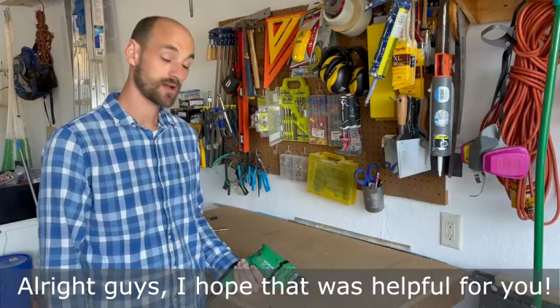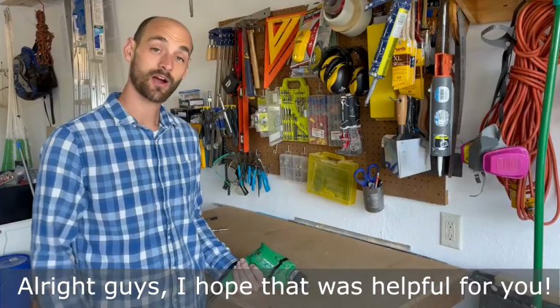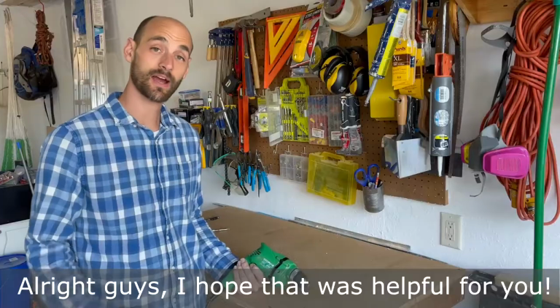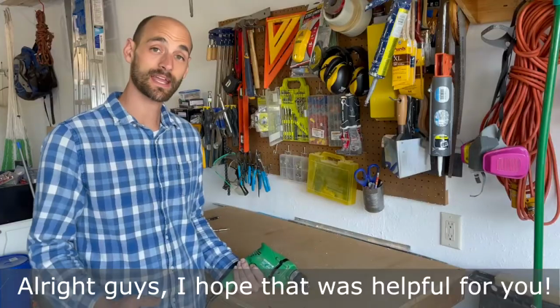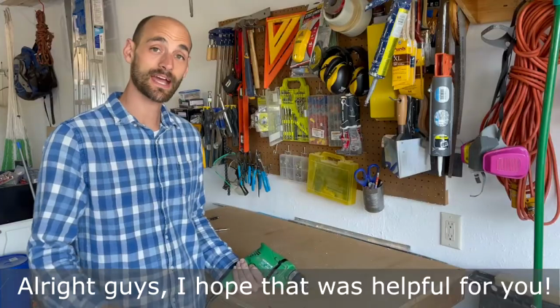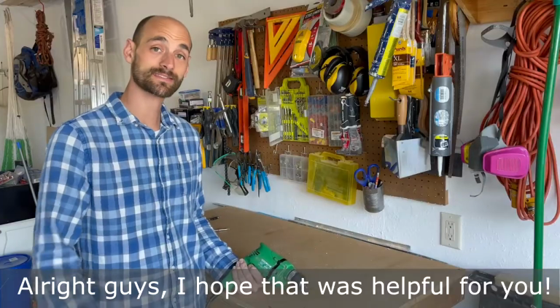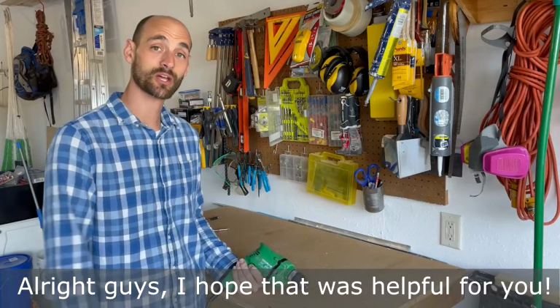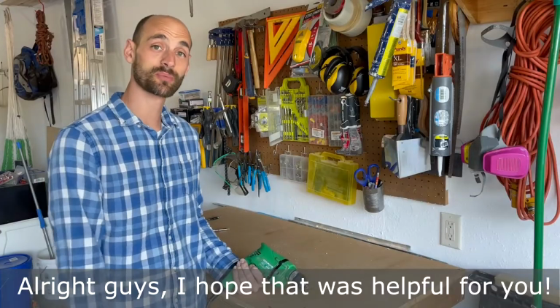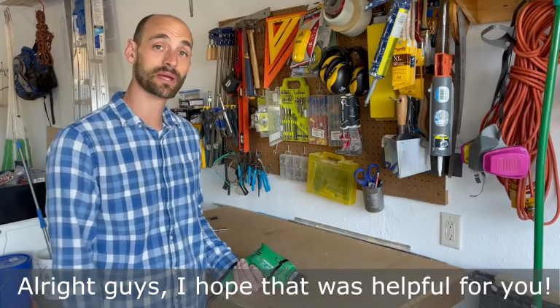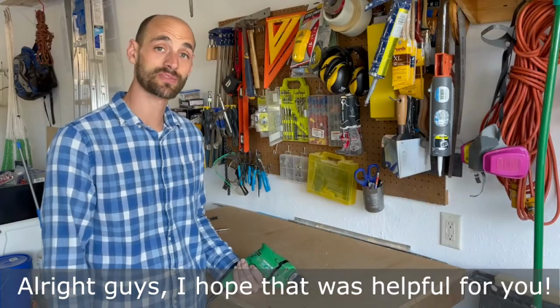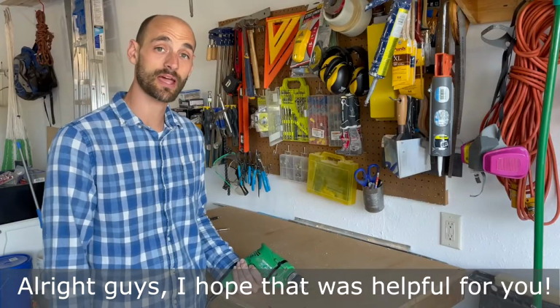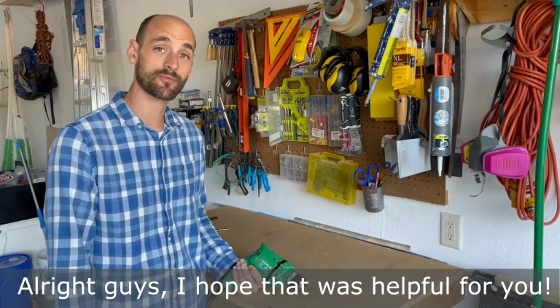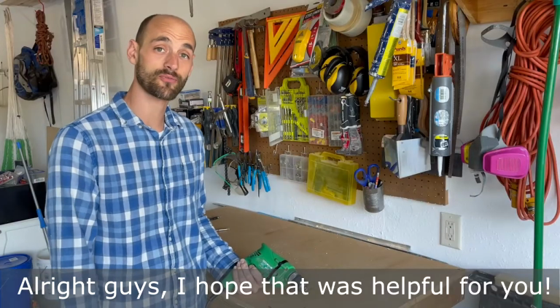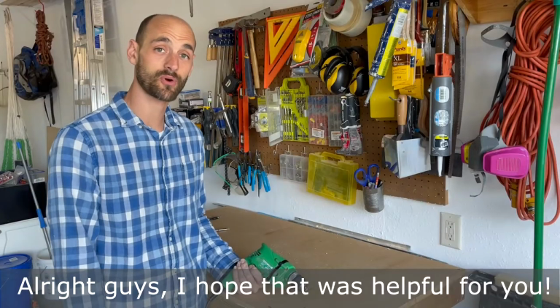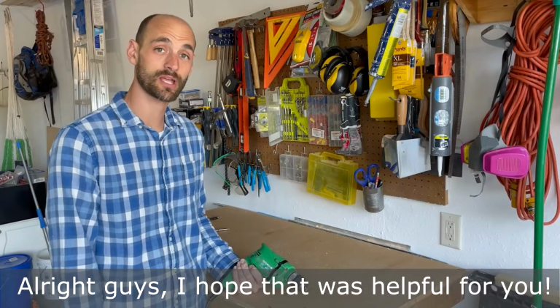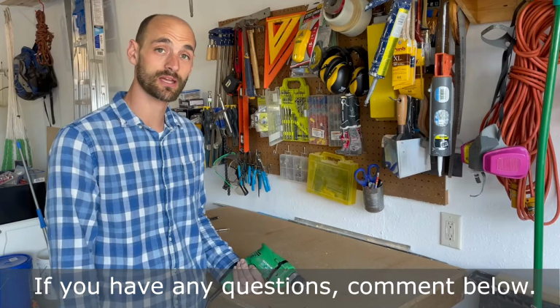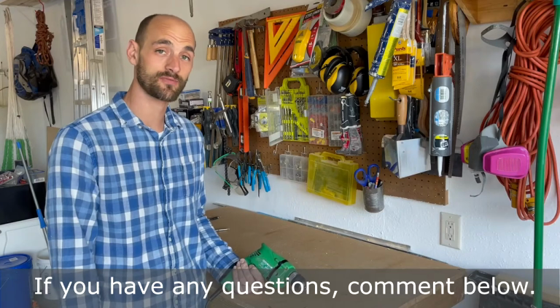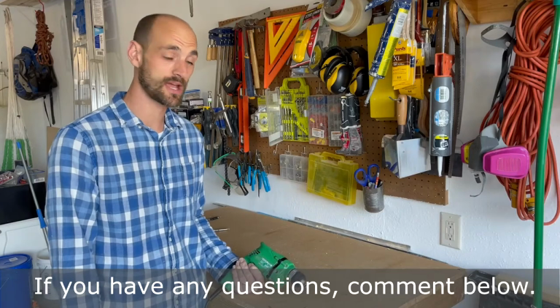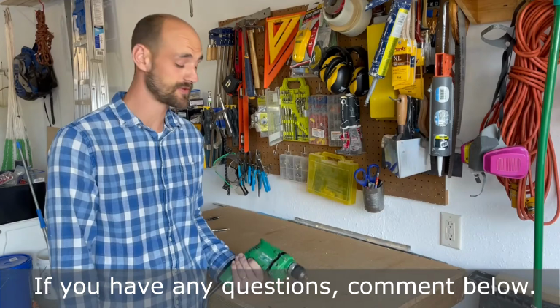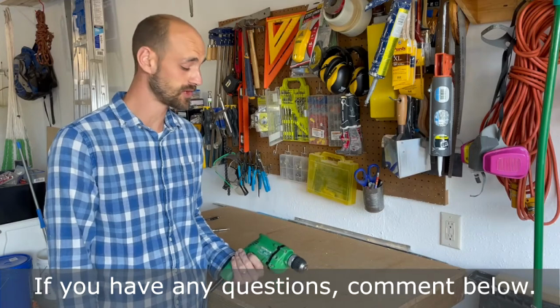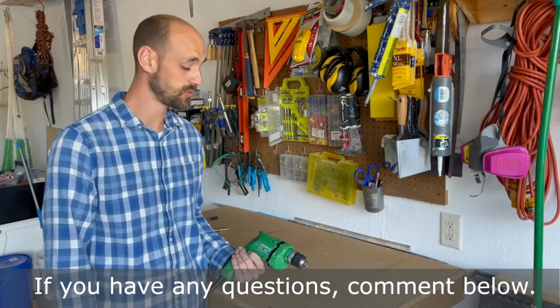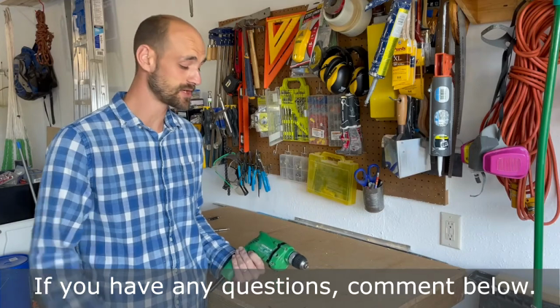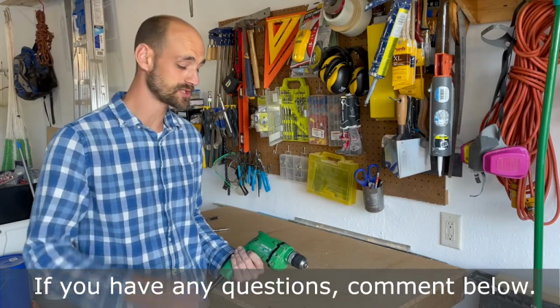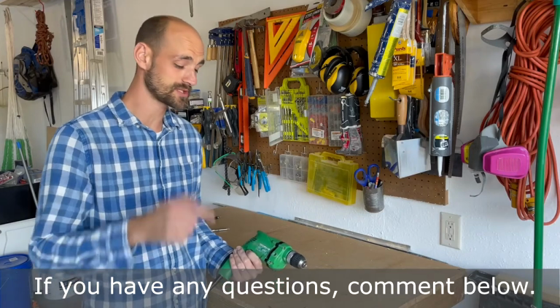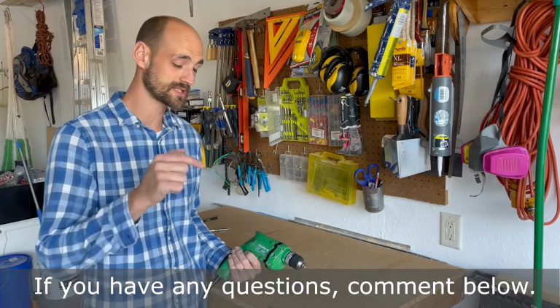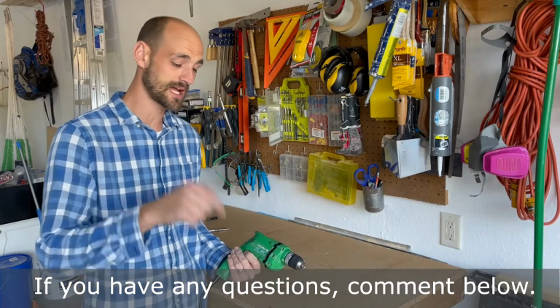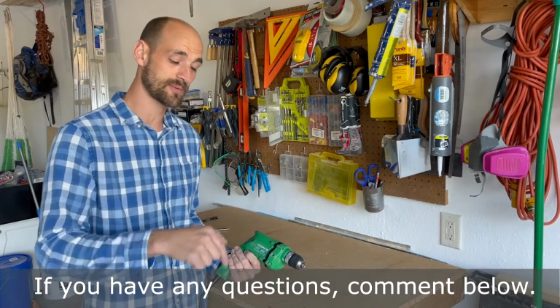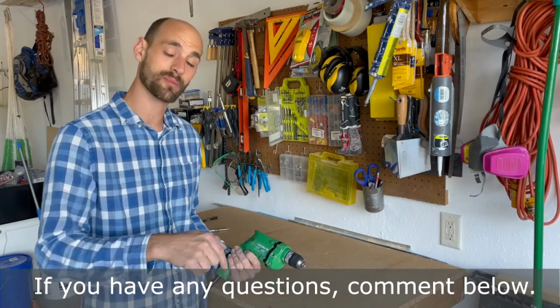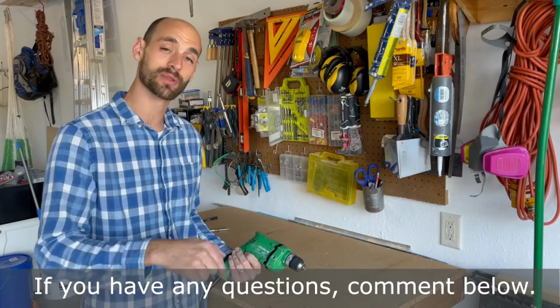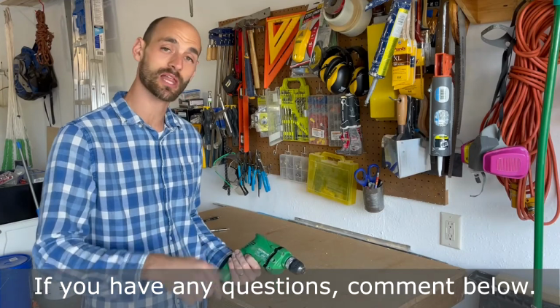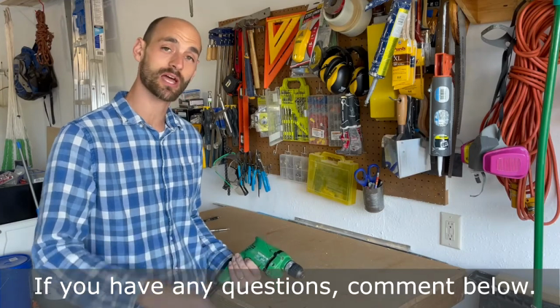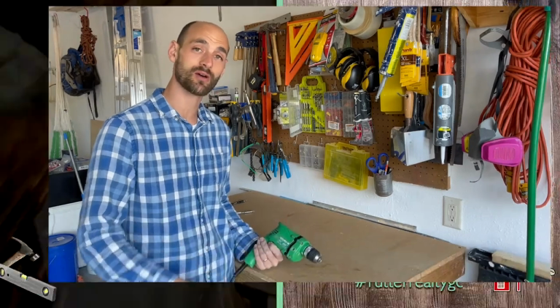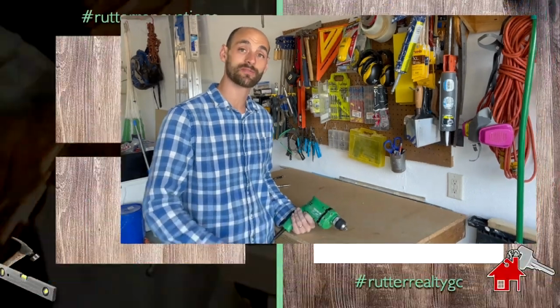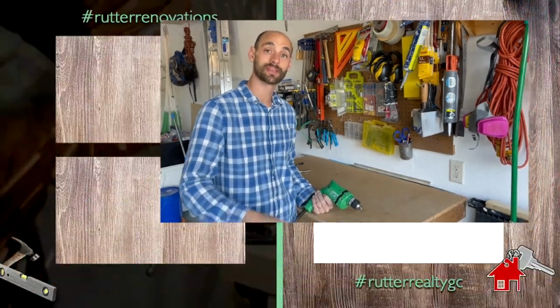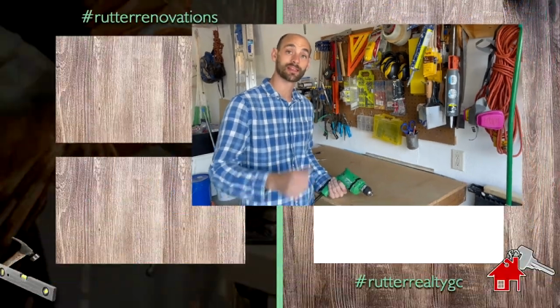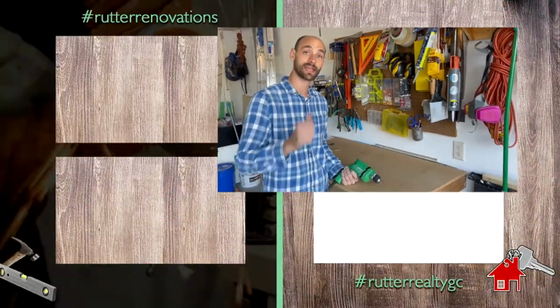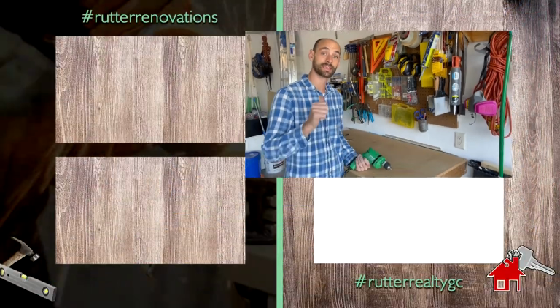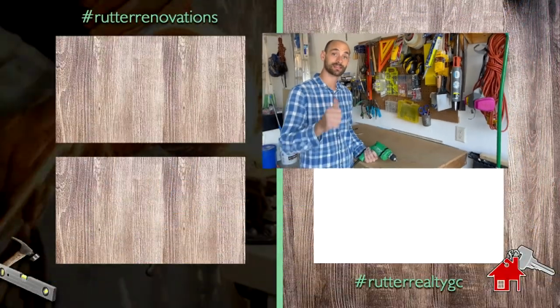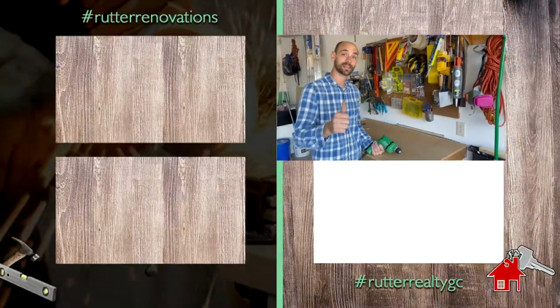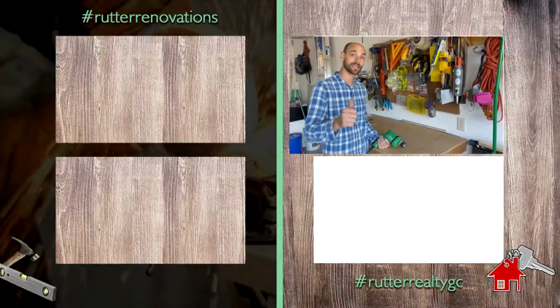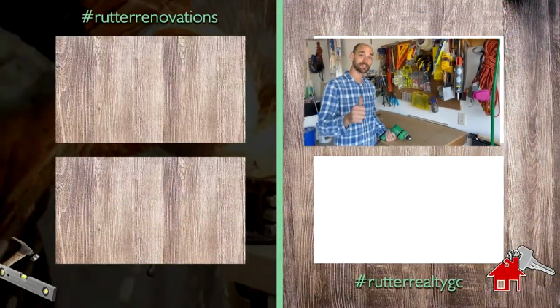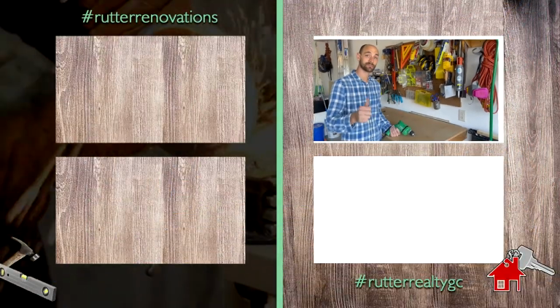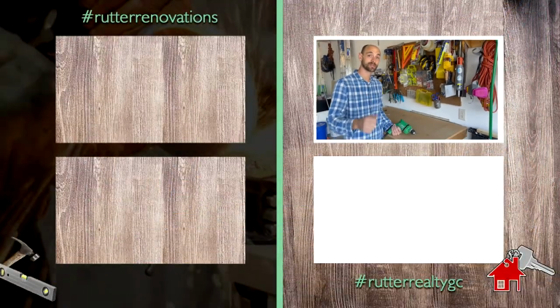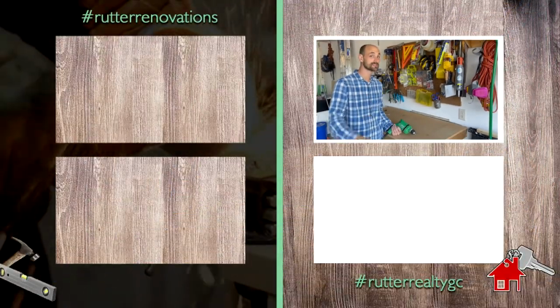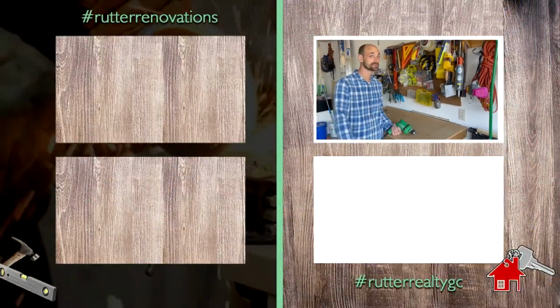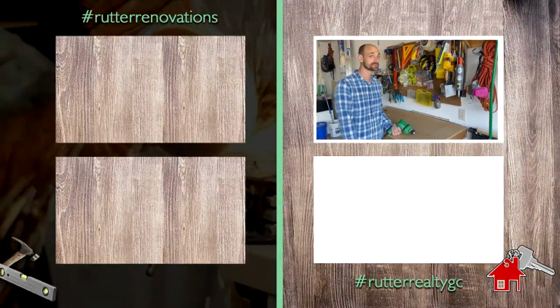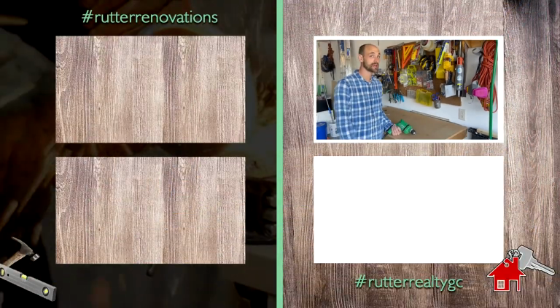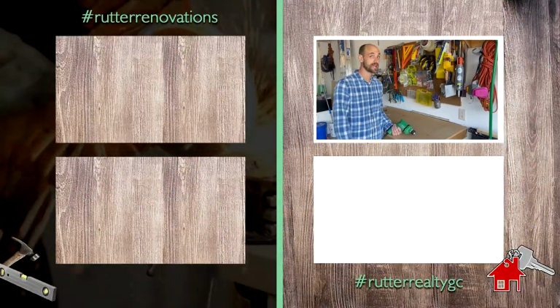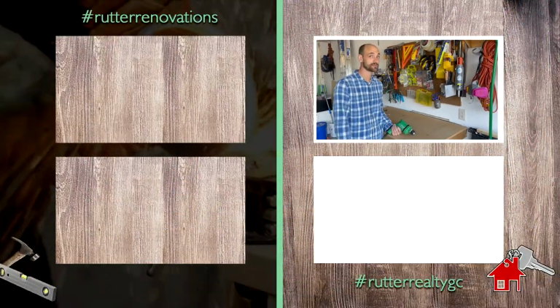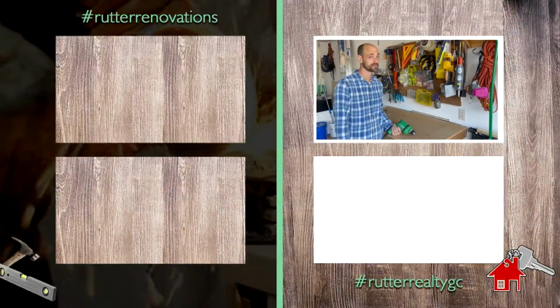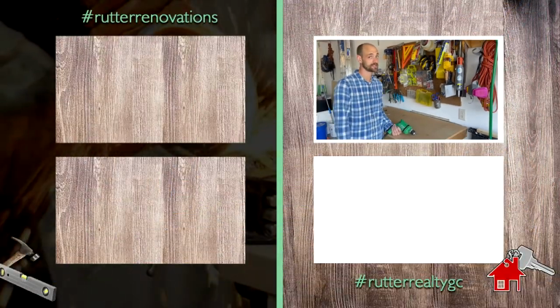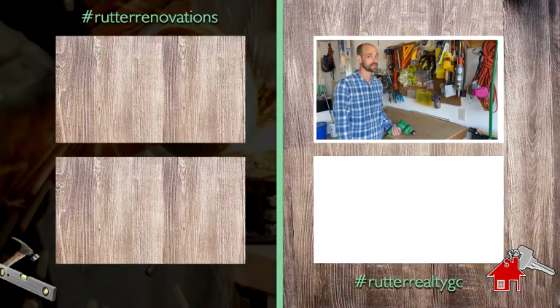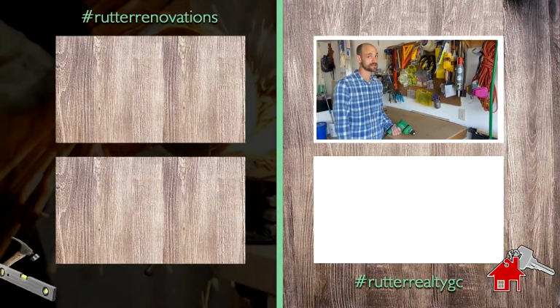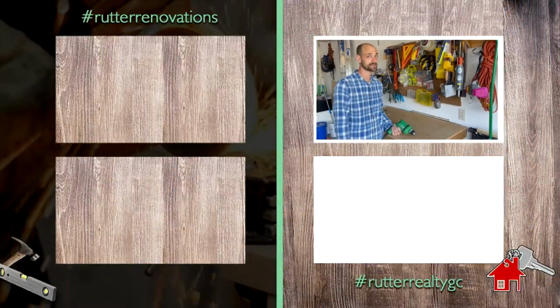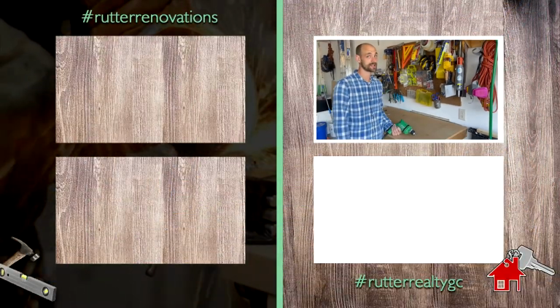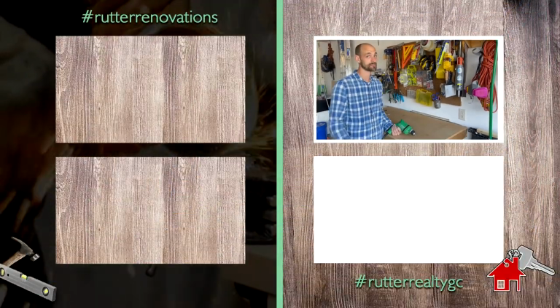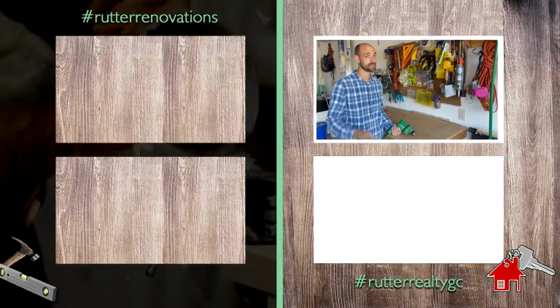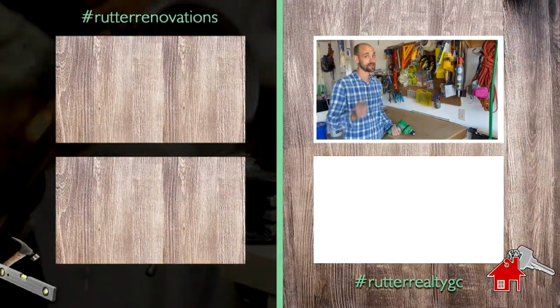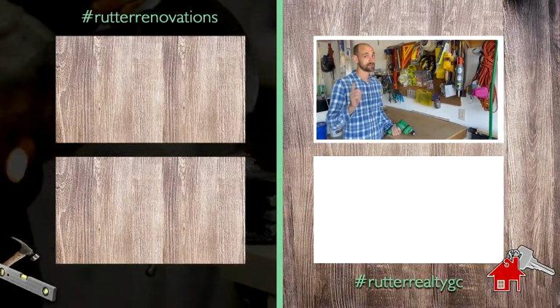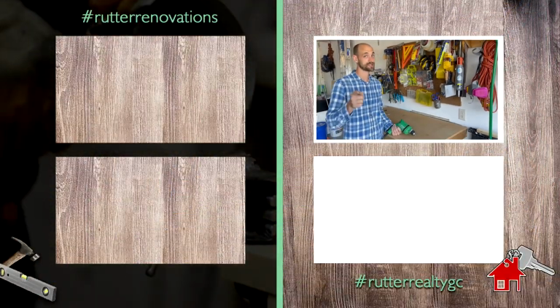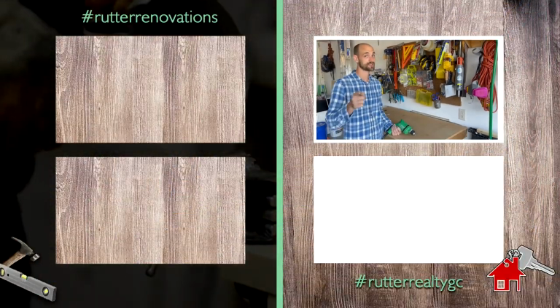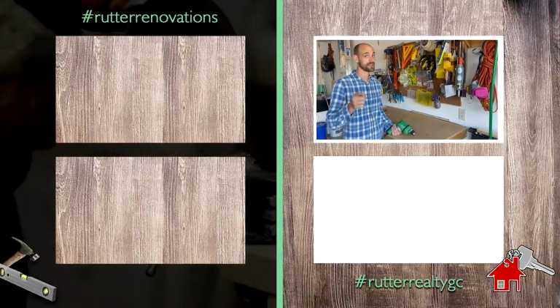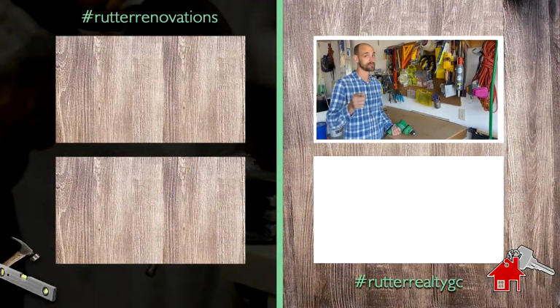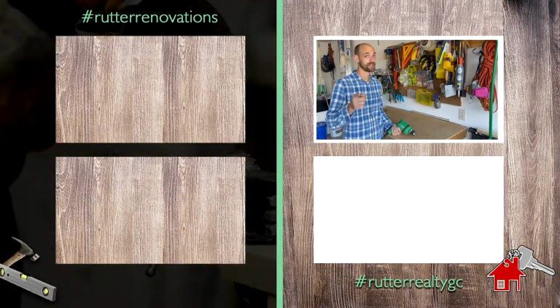All right guys, I hope that was helpful for you. If you have any questions, comment below. If you like it, like it. Please subscribe. We'll see you next time. Peace and God bless.